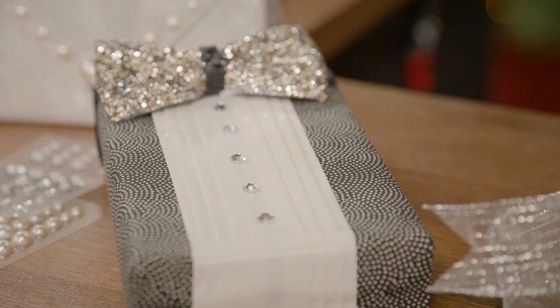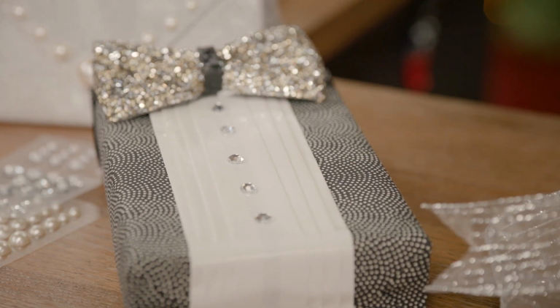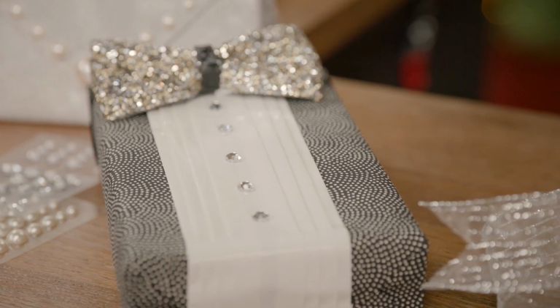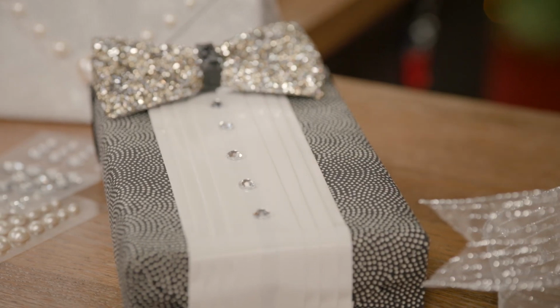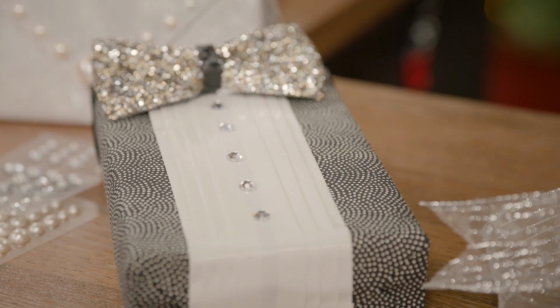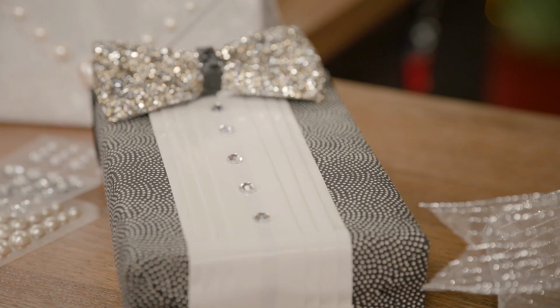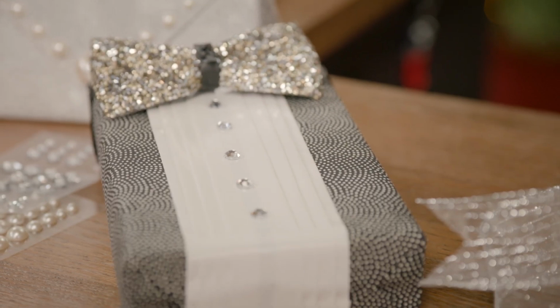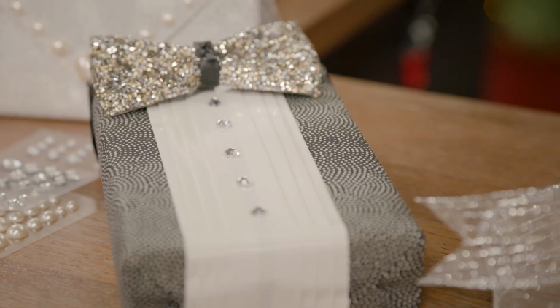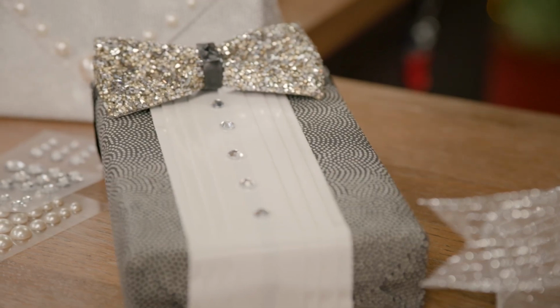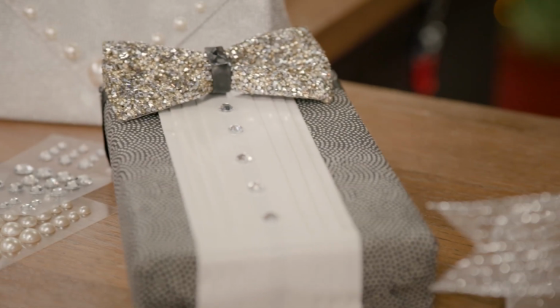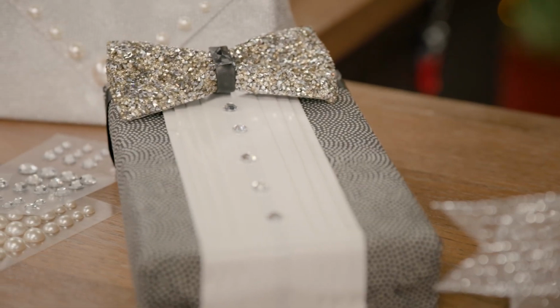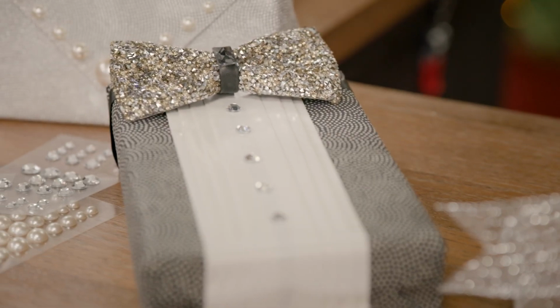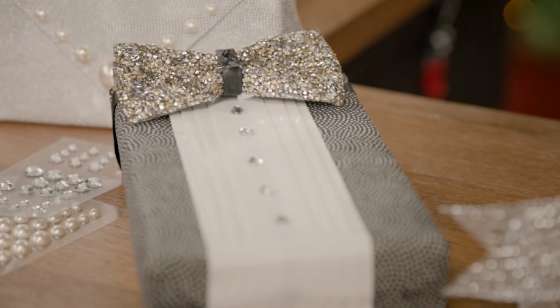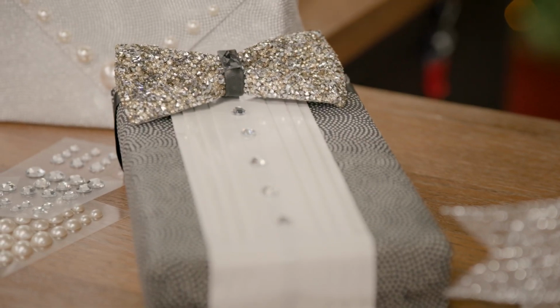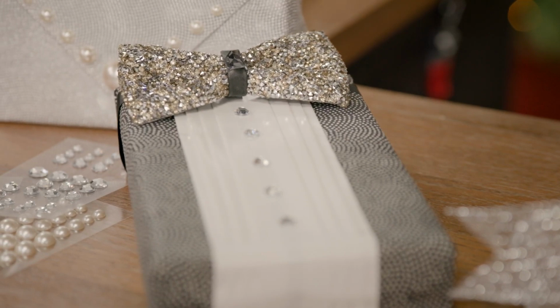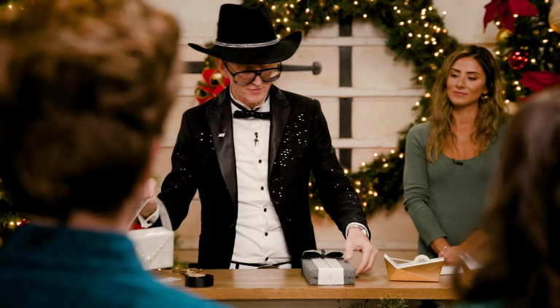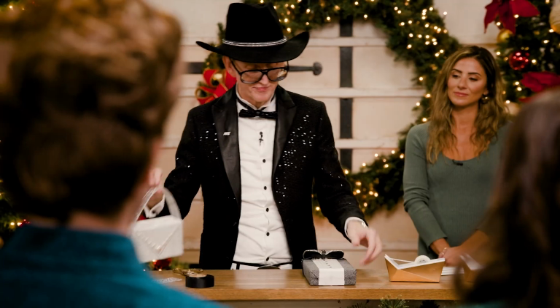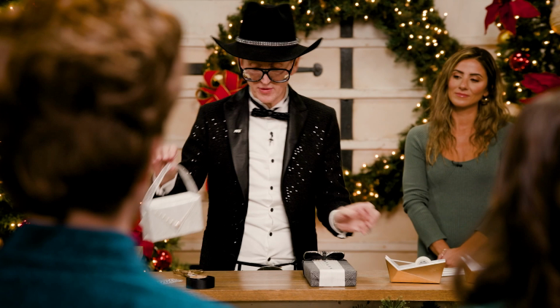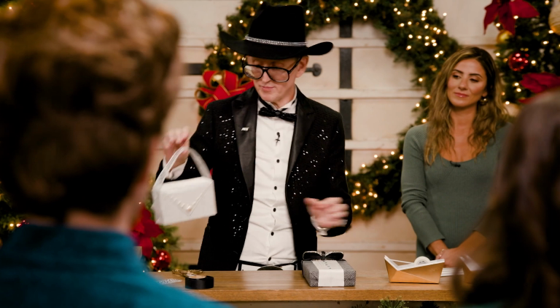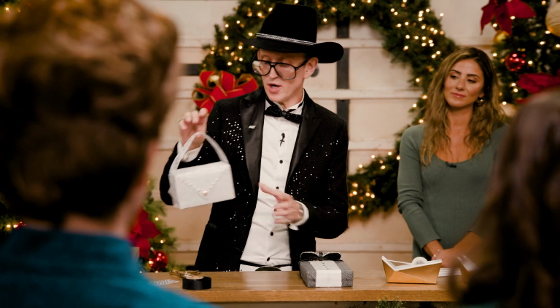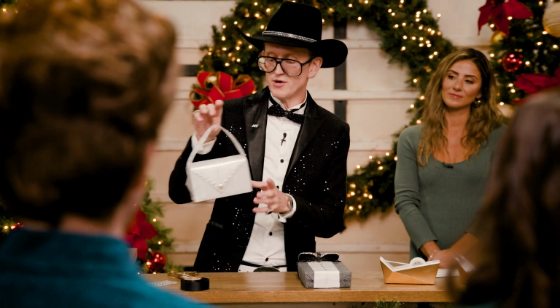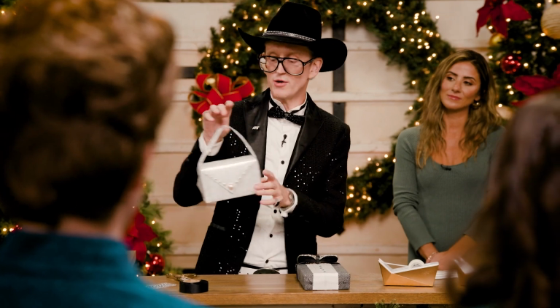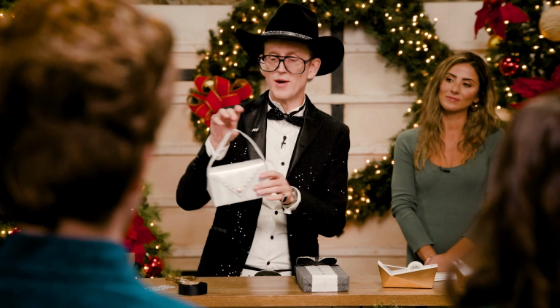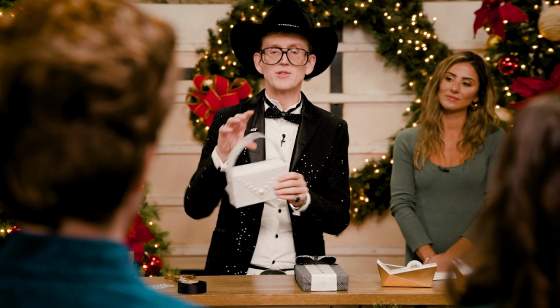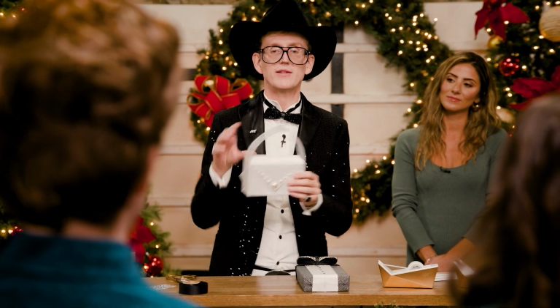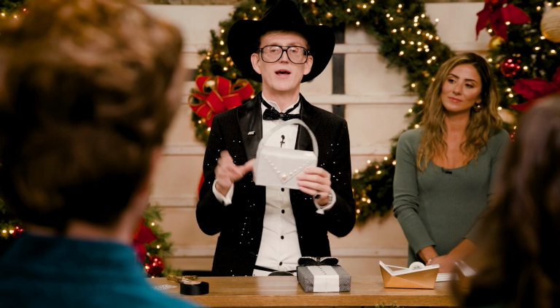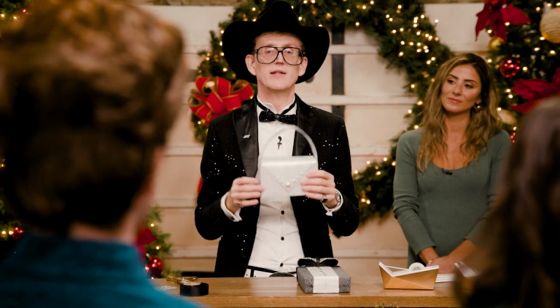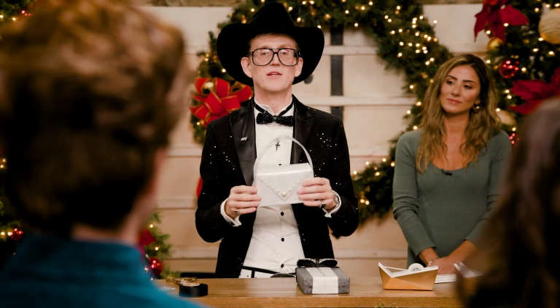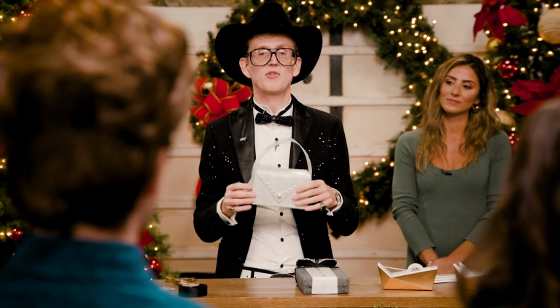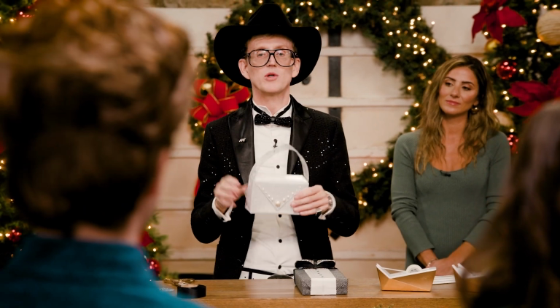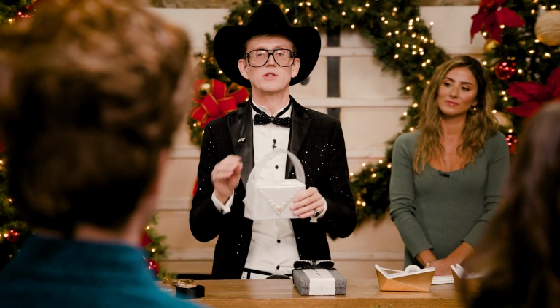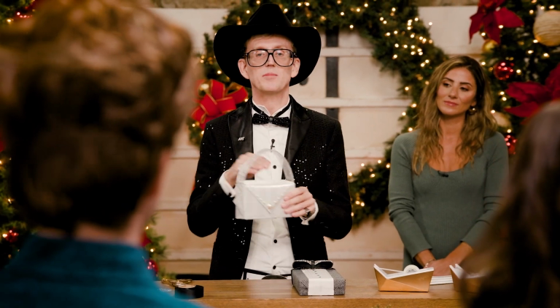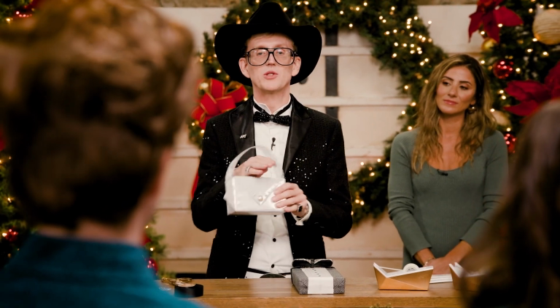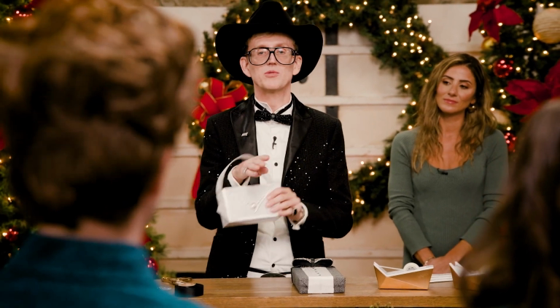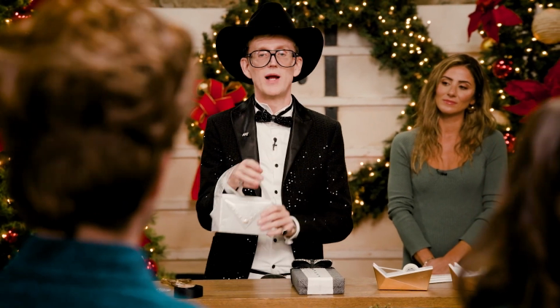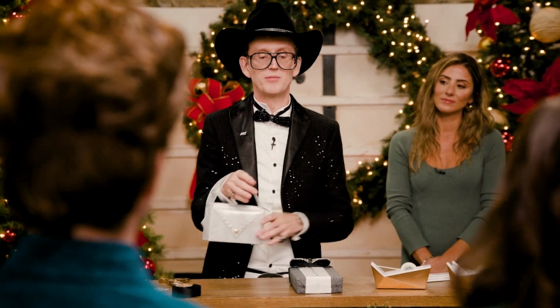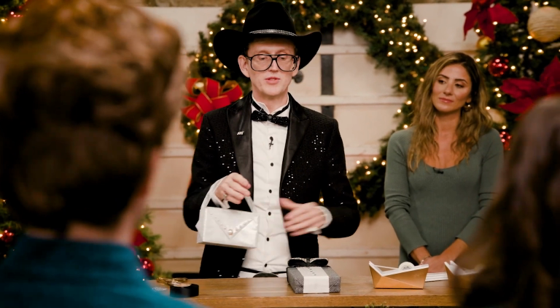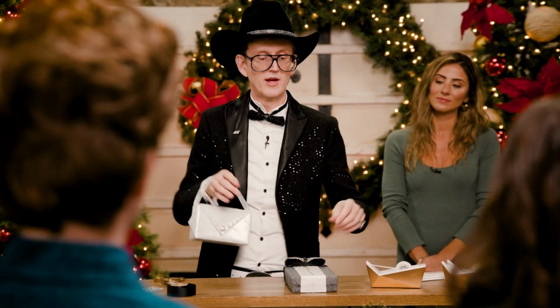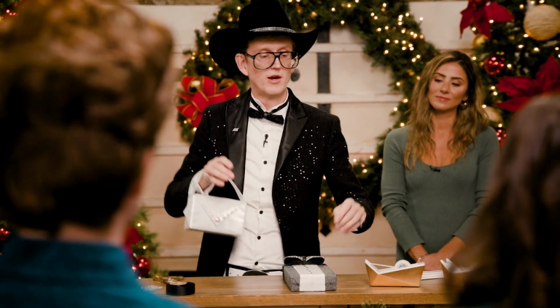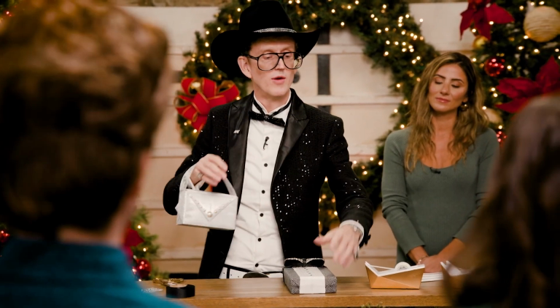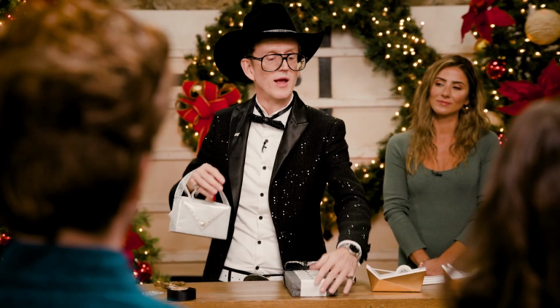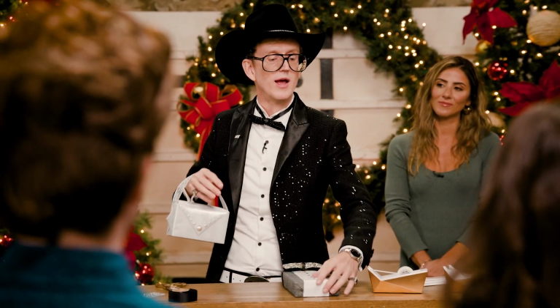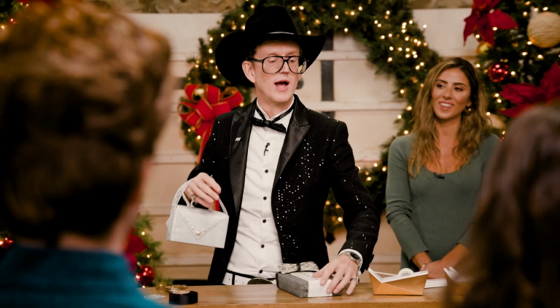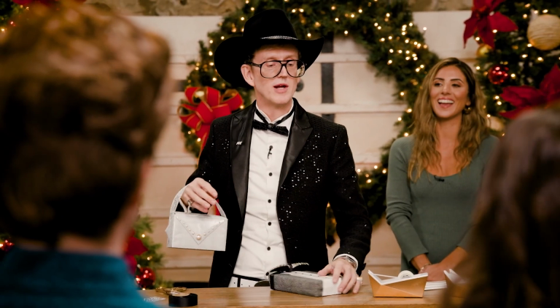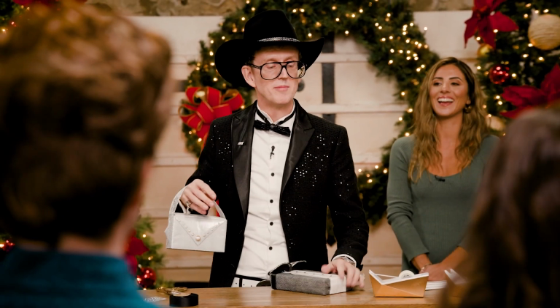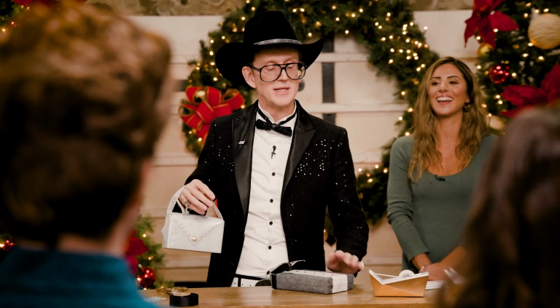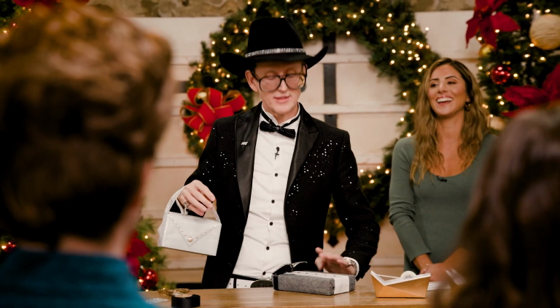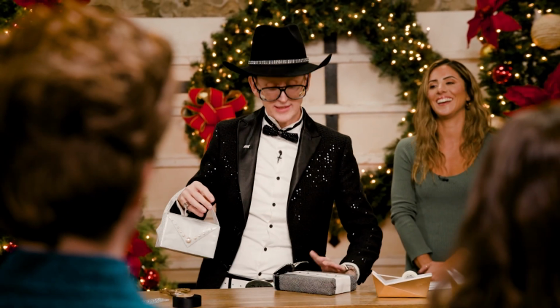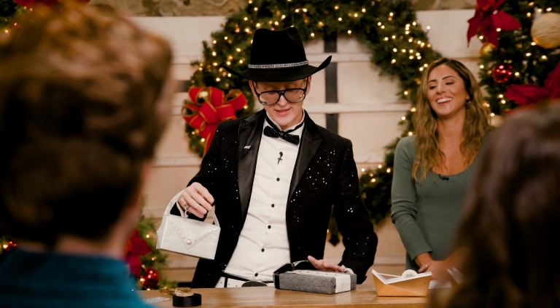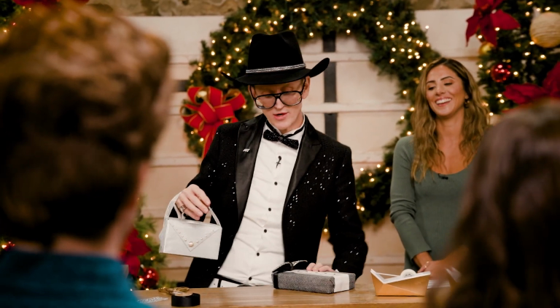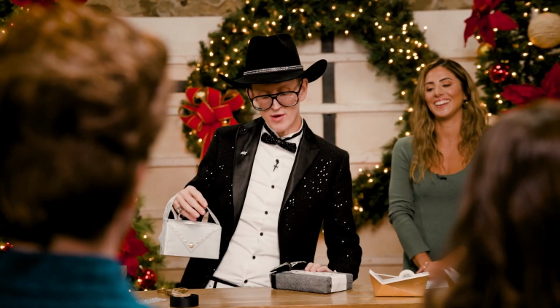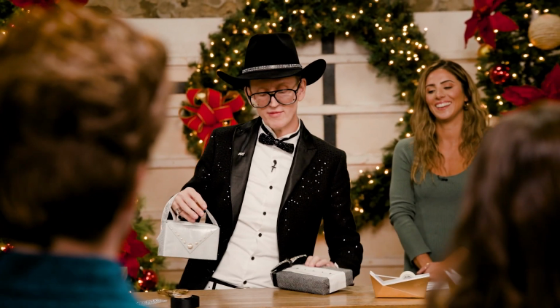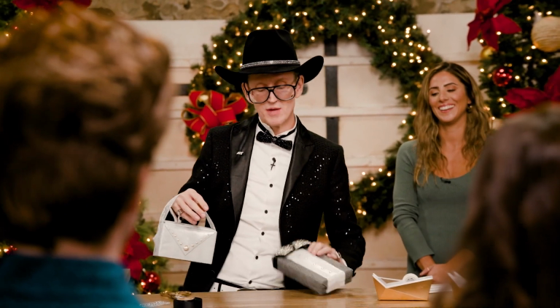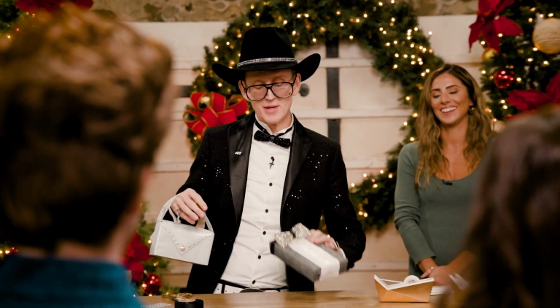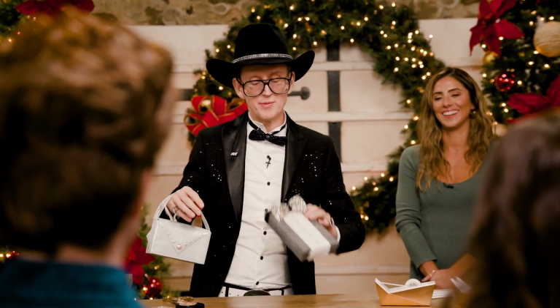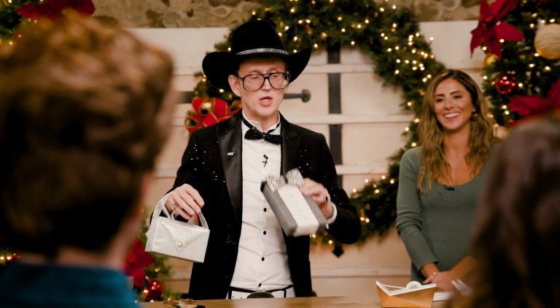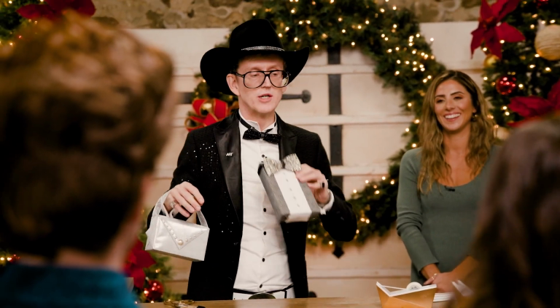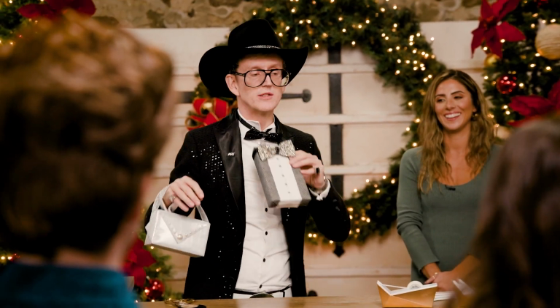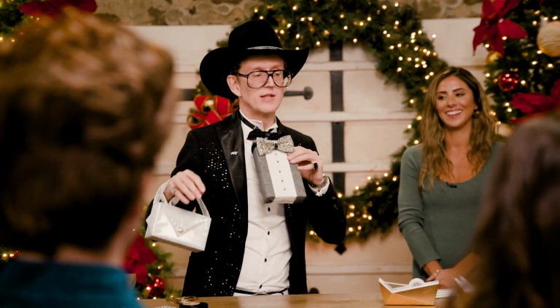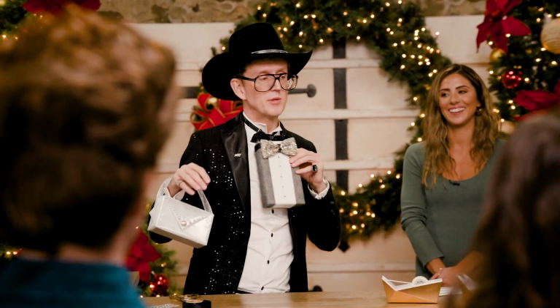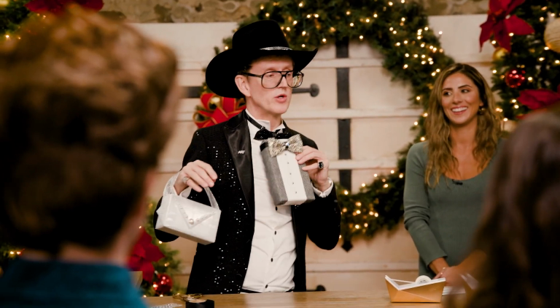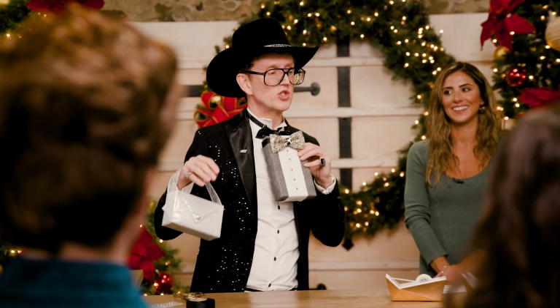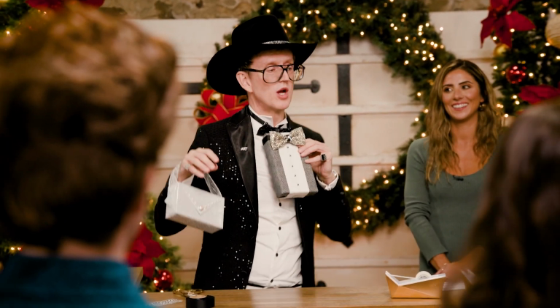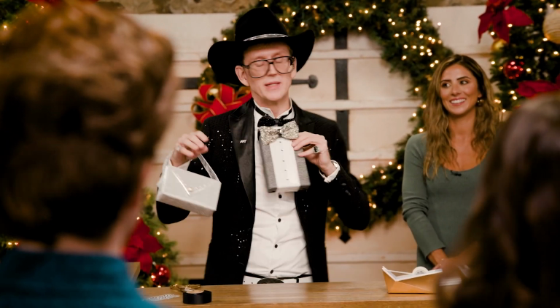And a little kind of a partner wrap to that is, of course, the purse wrap. So I've got my tuxedo, I've got my purse. I'm going shopping. See you later.